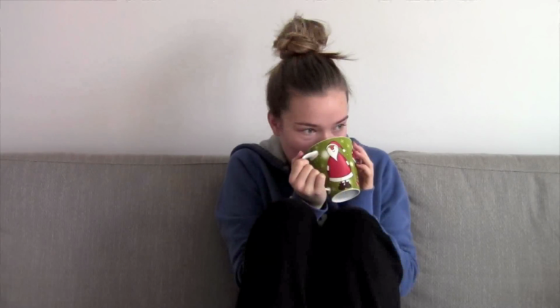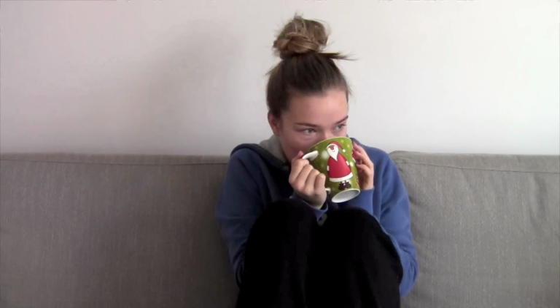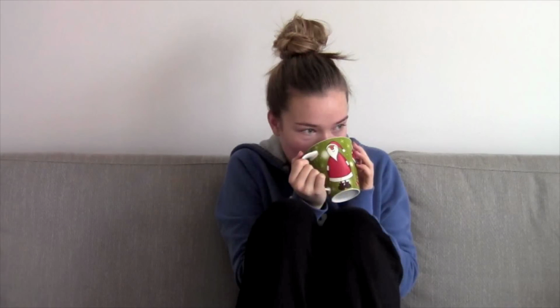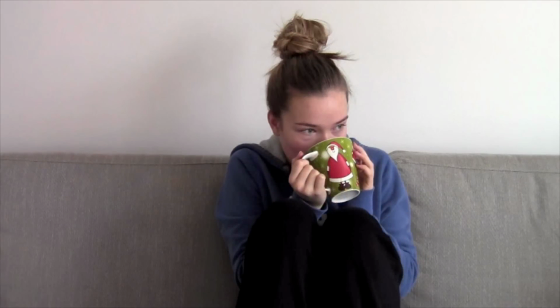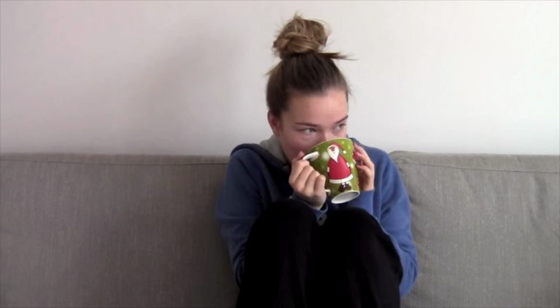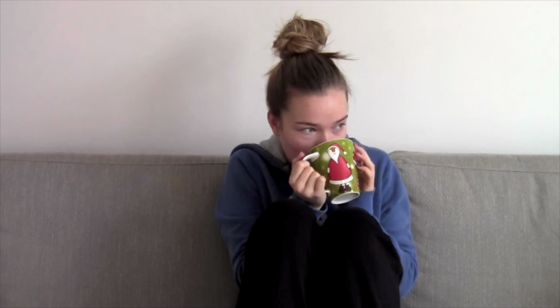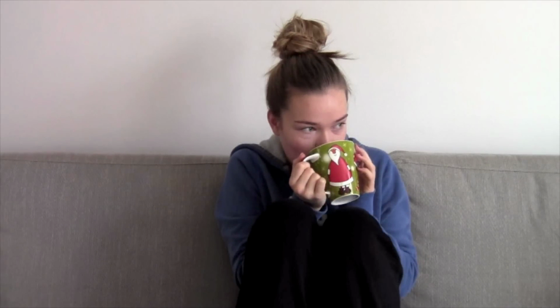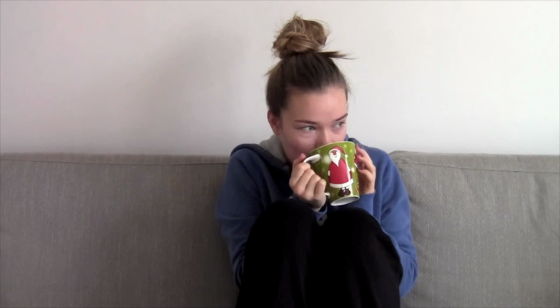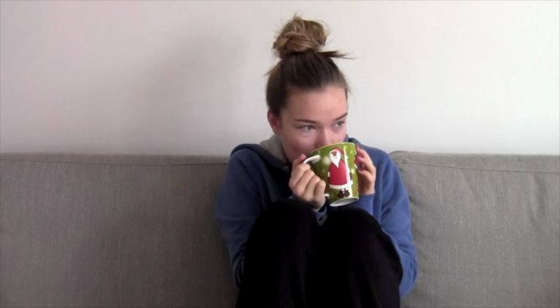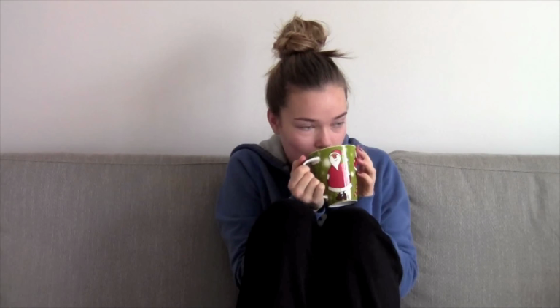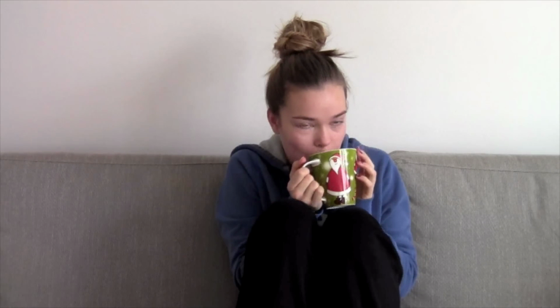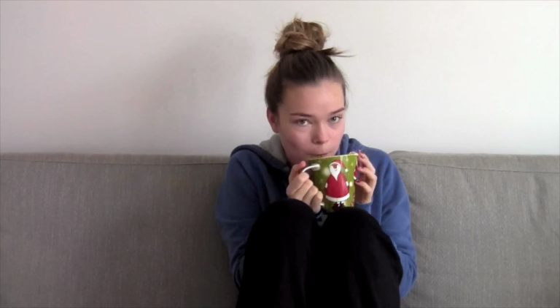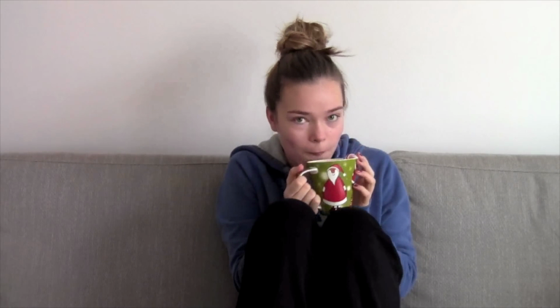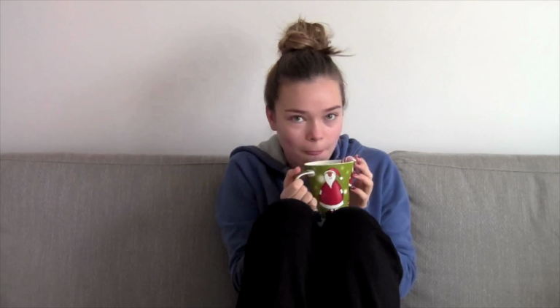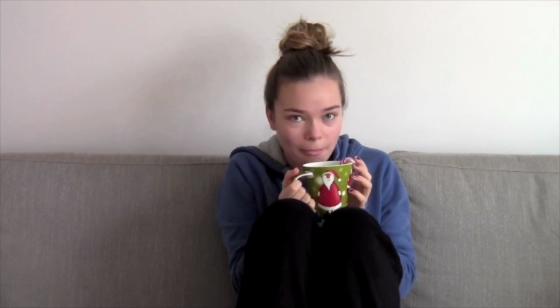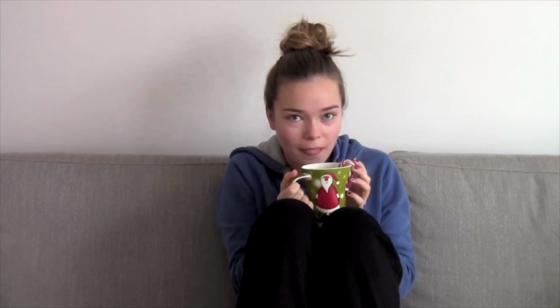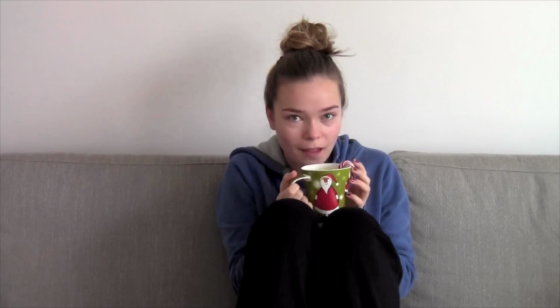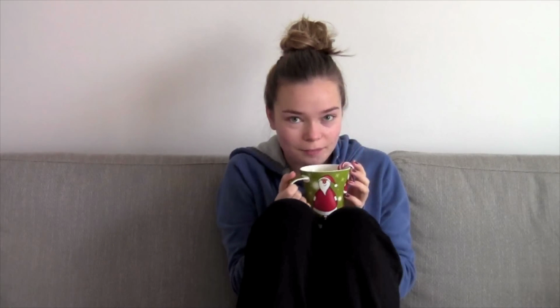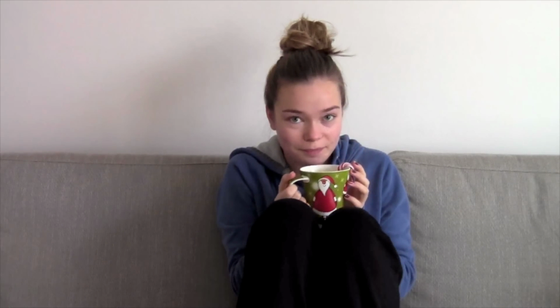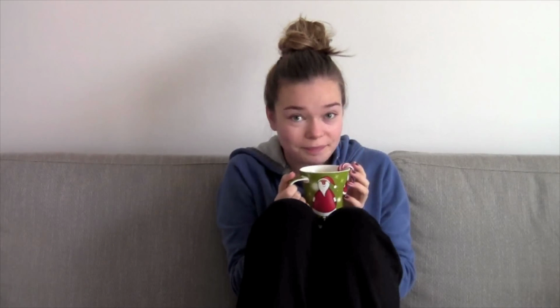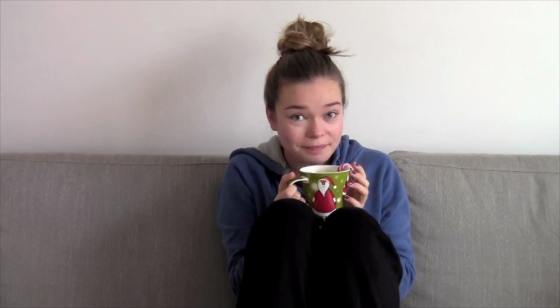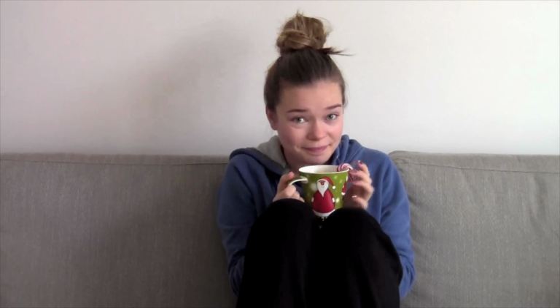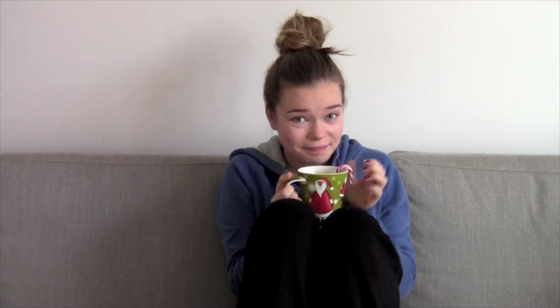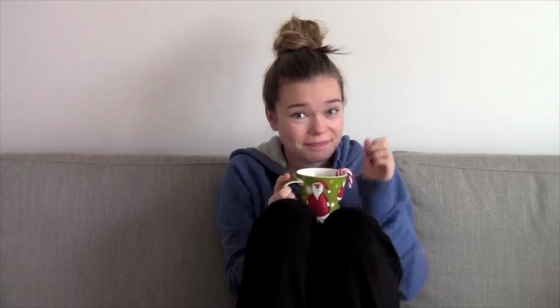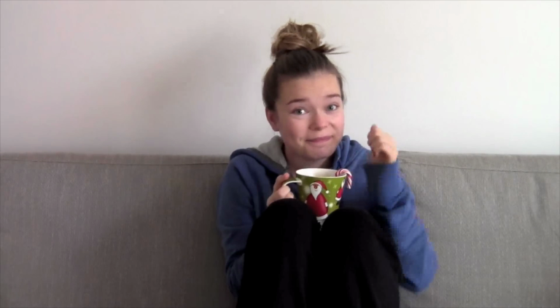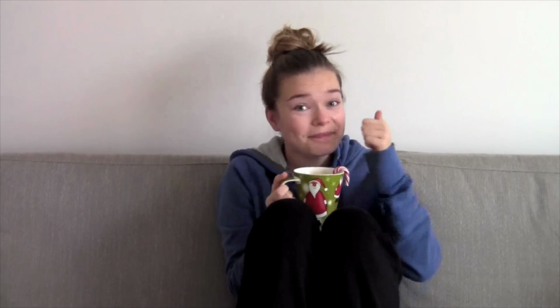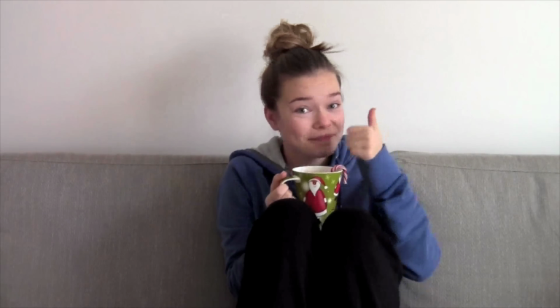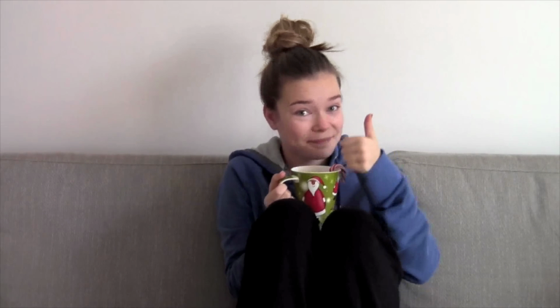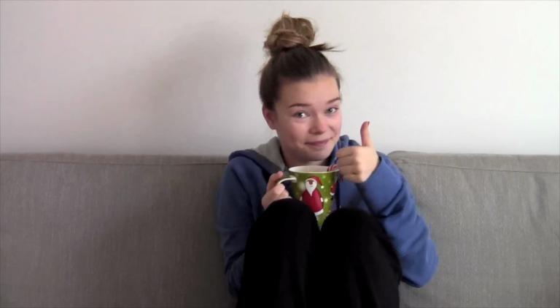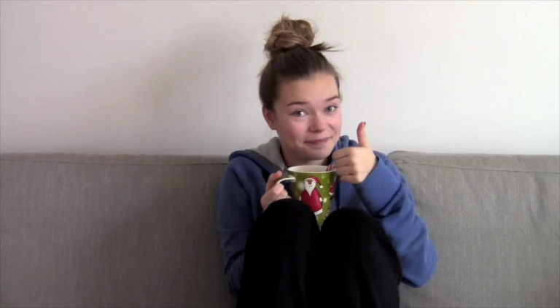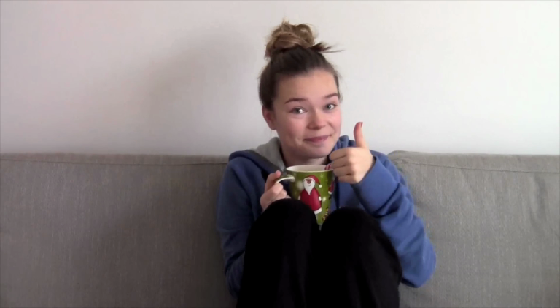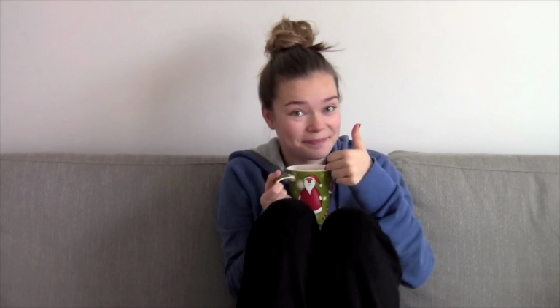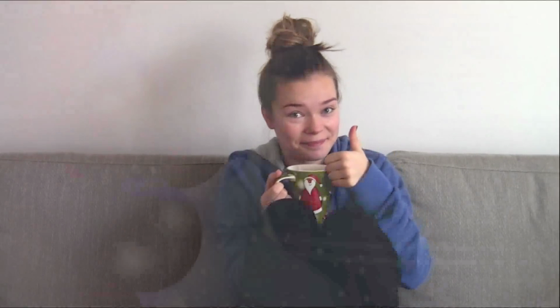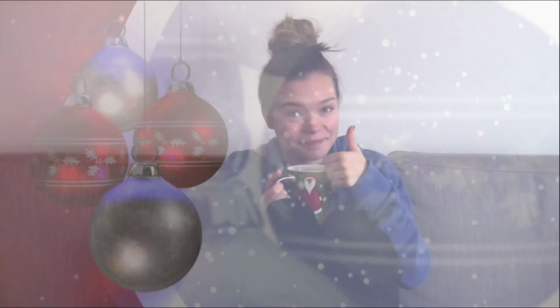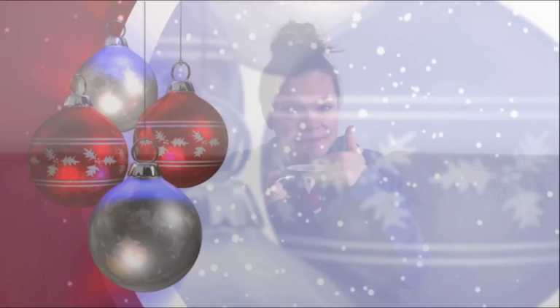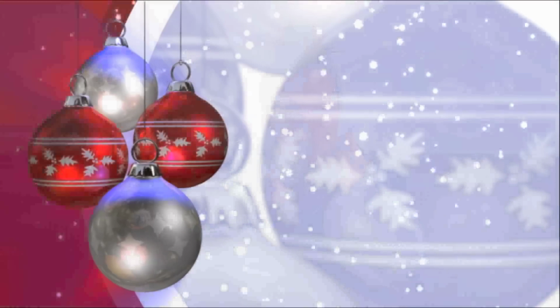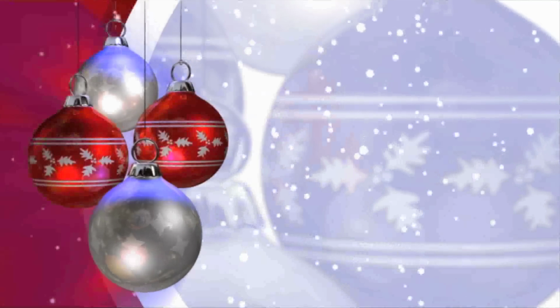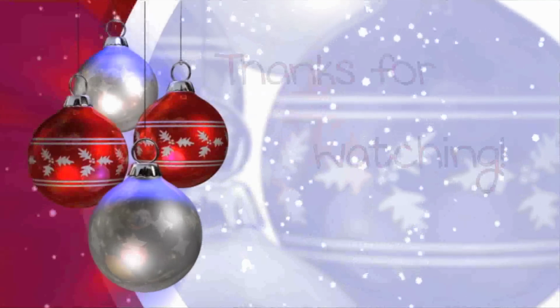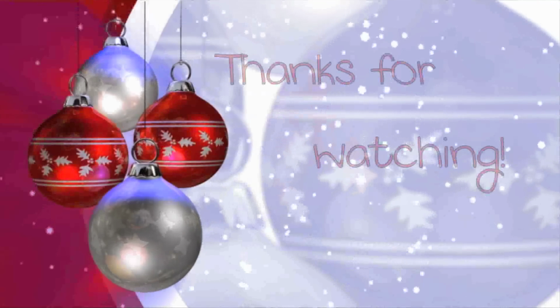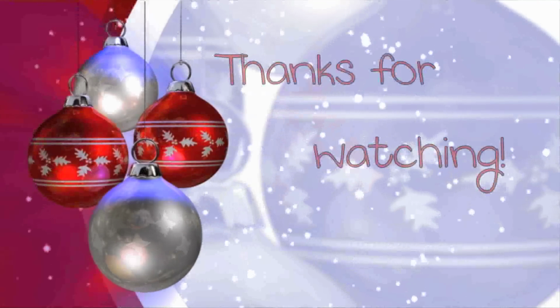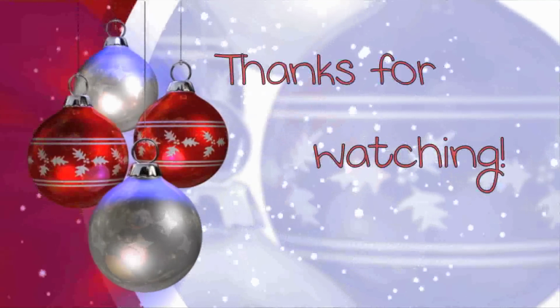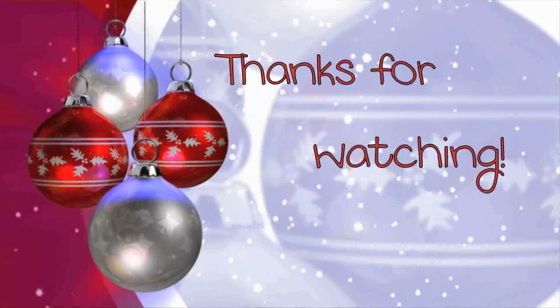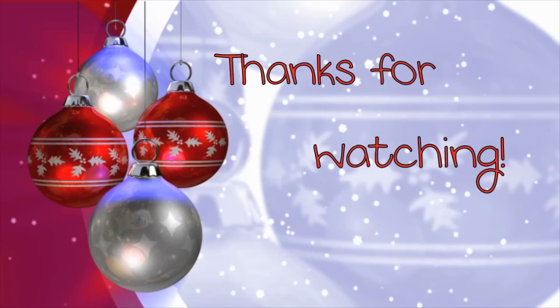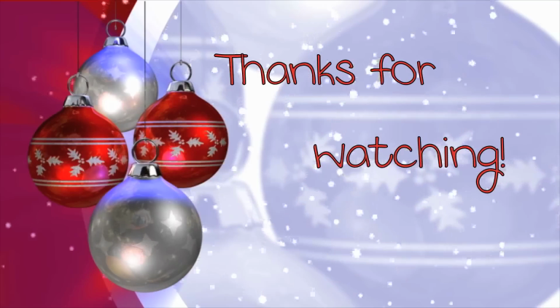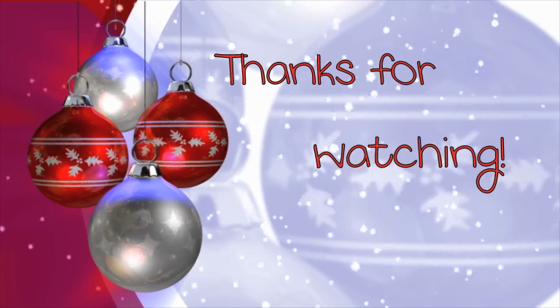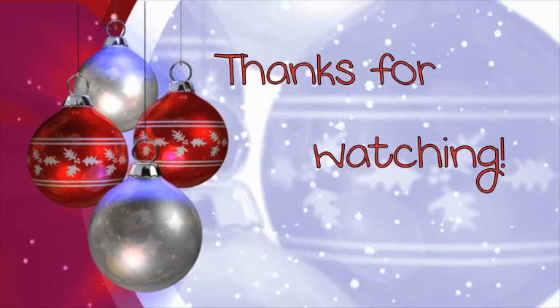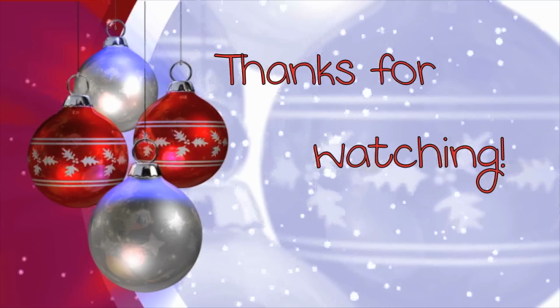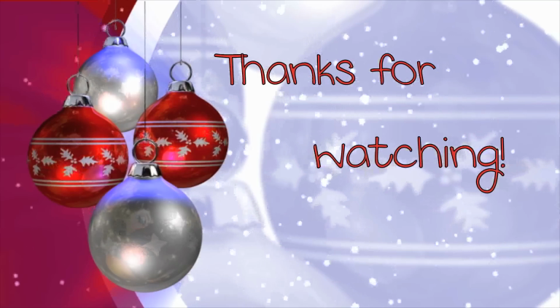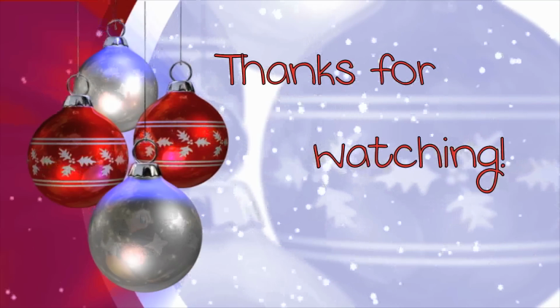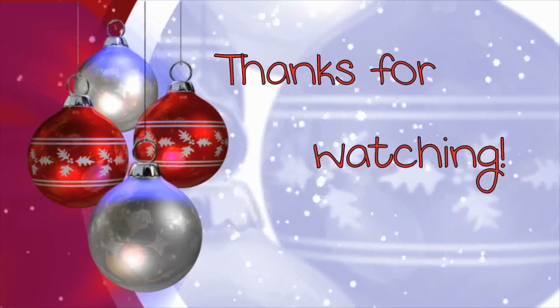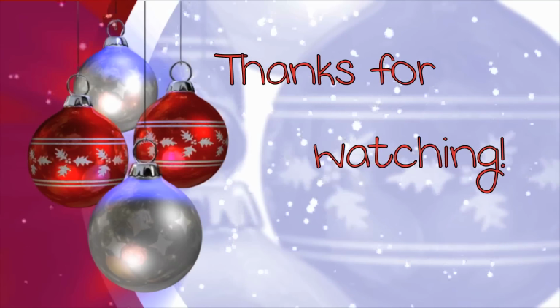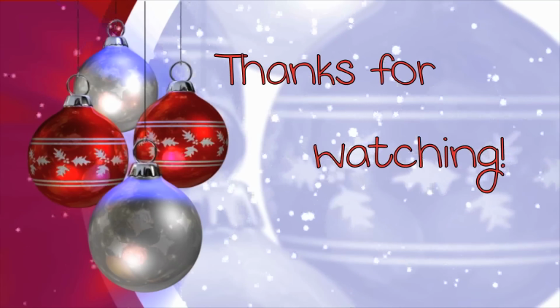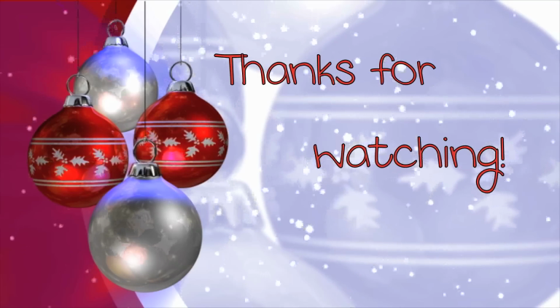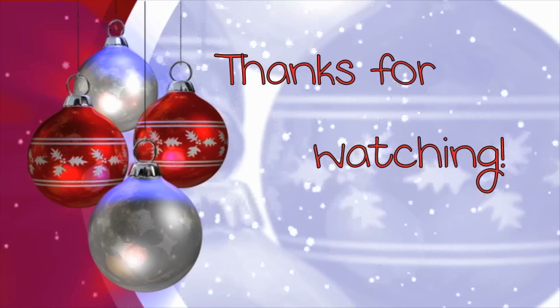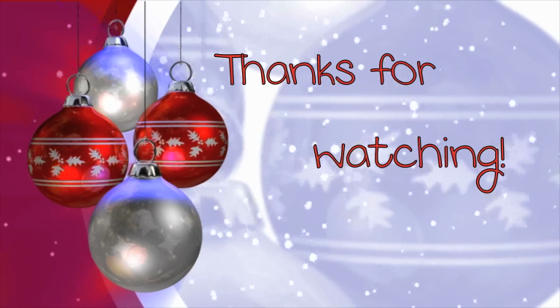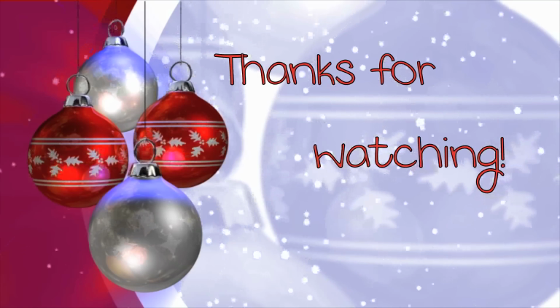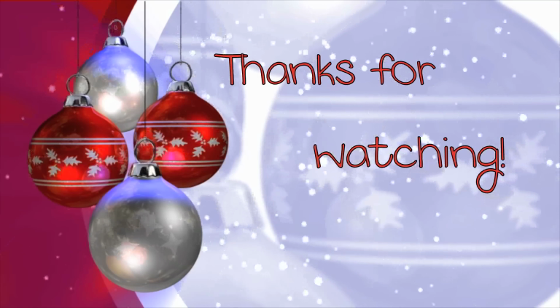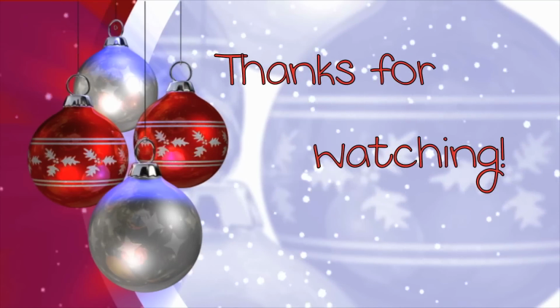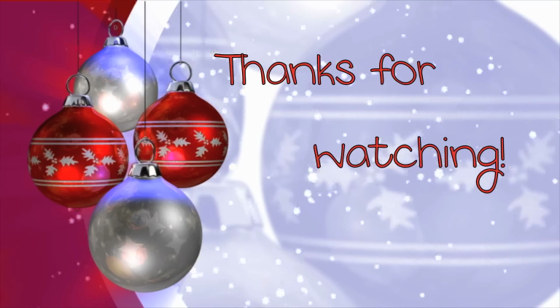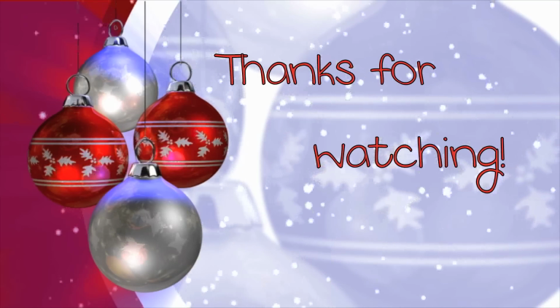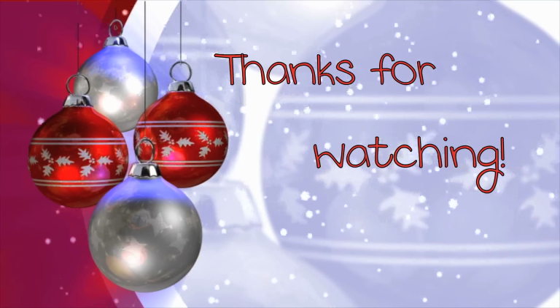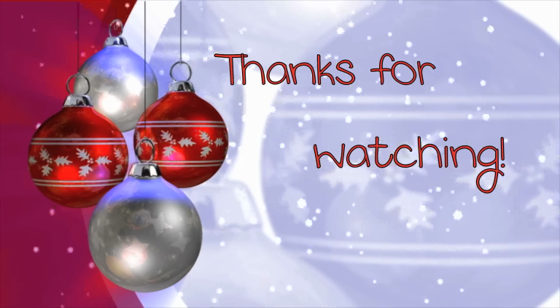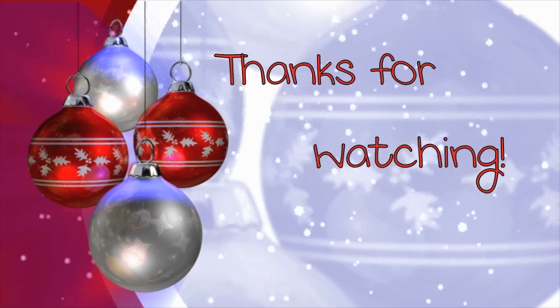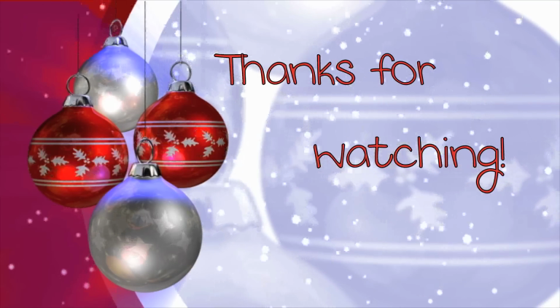This is a delicious recipe — you have to try it if you like peppermint. Thank you so much for watching, I really hope you enjoyed. I'll talk to you guys soon!